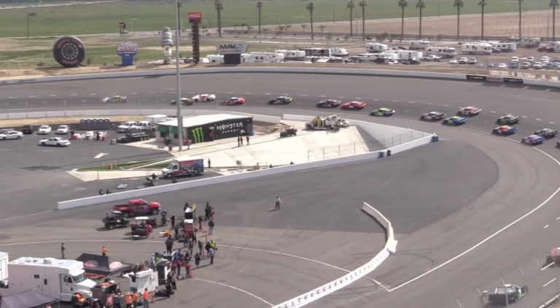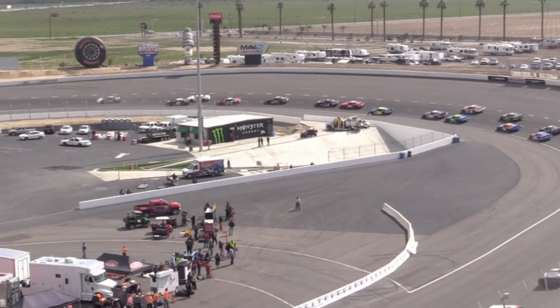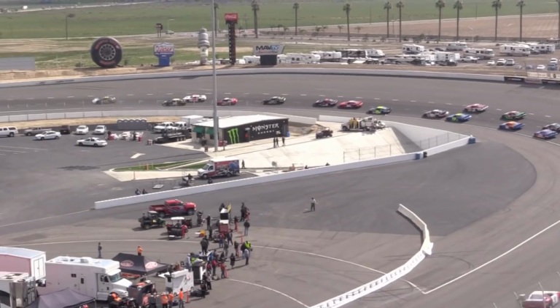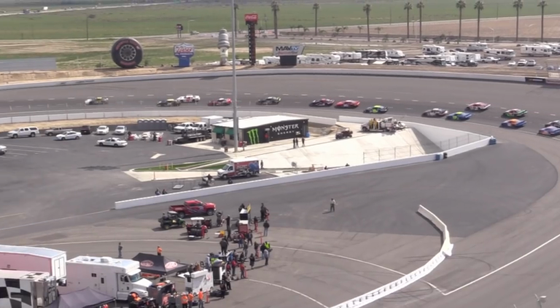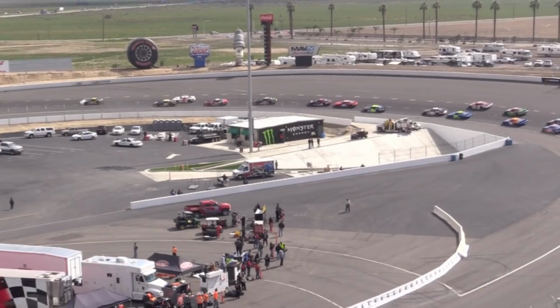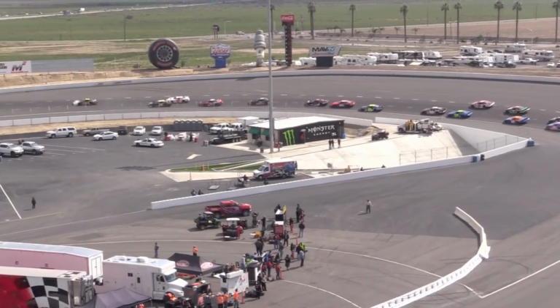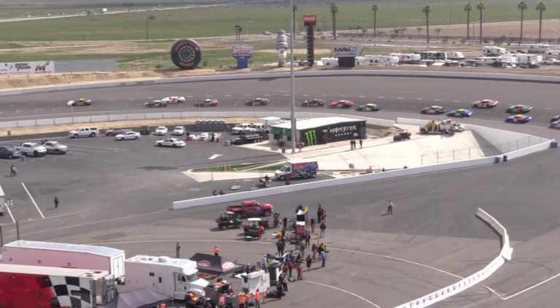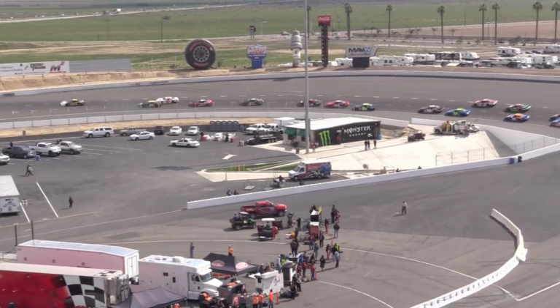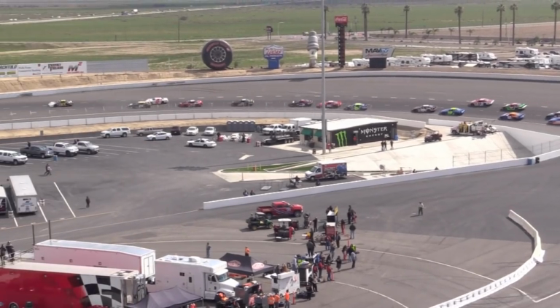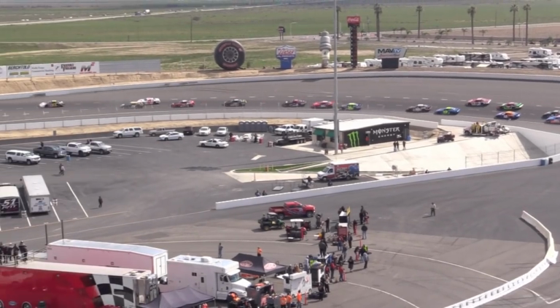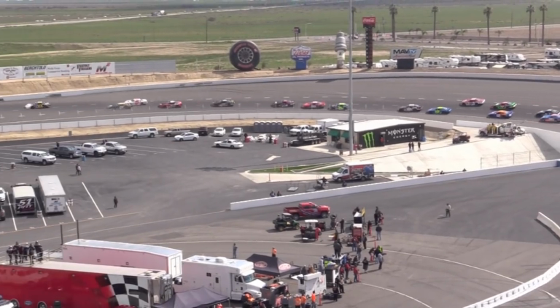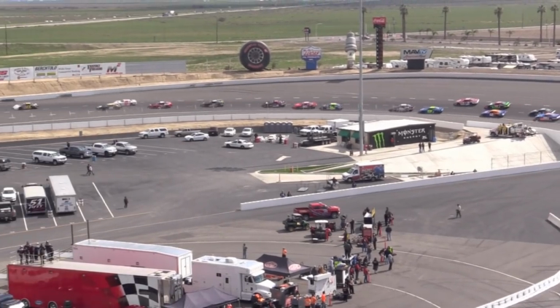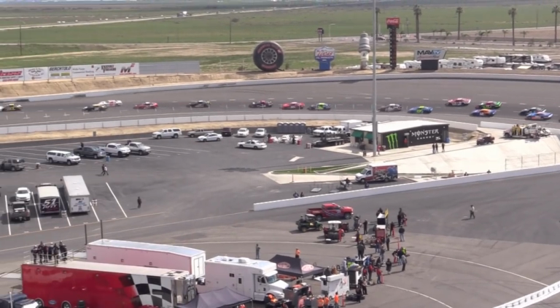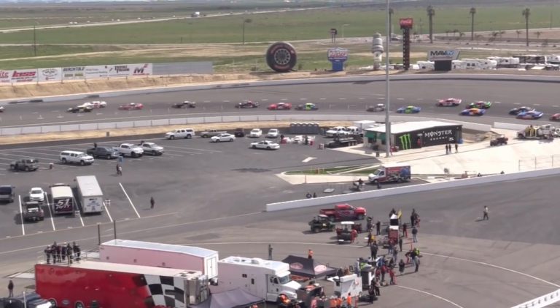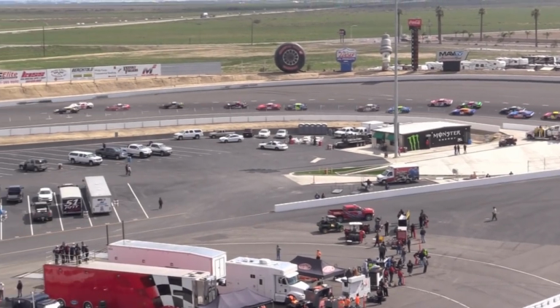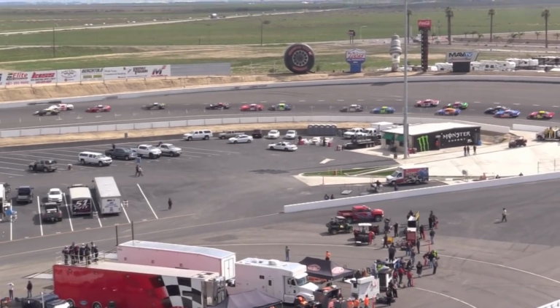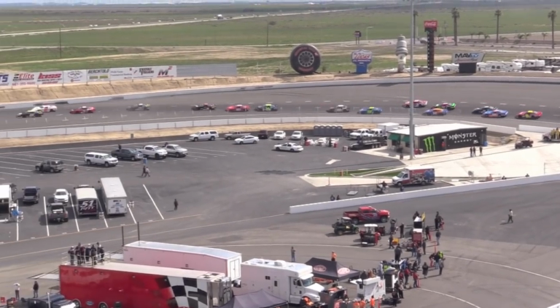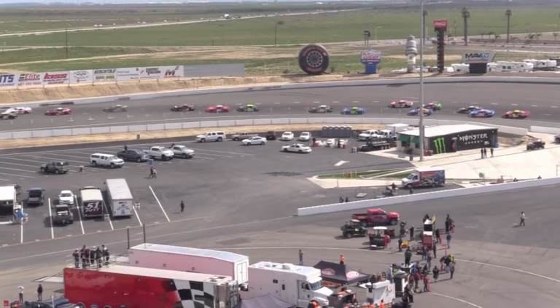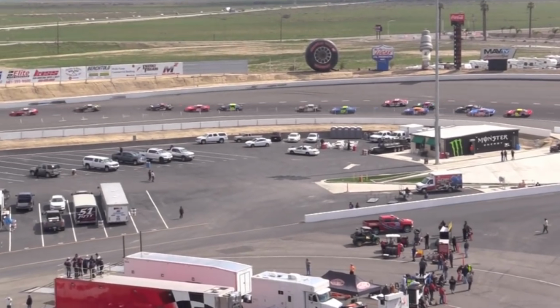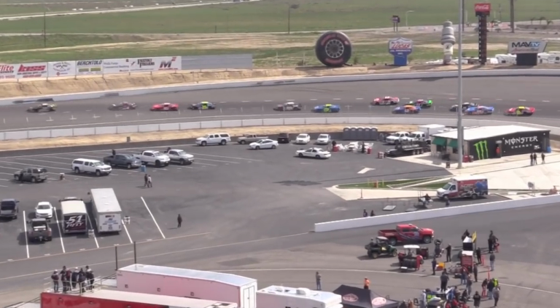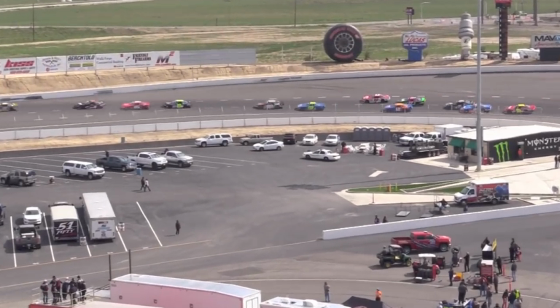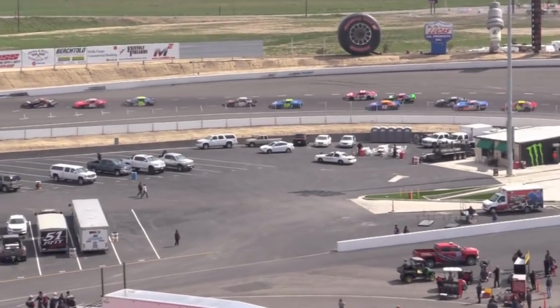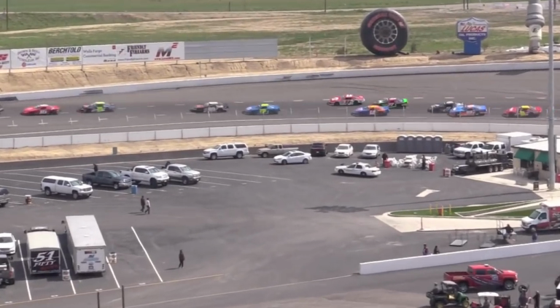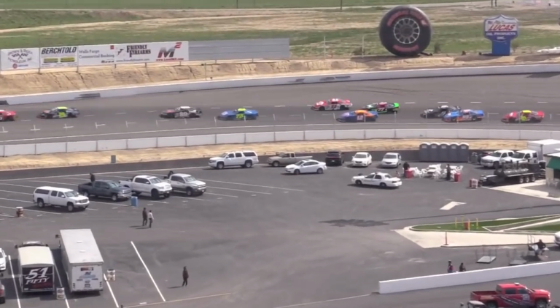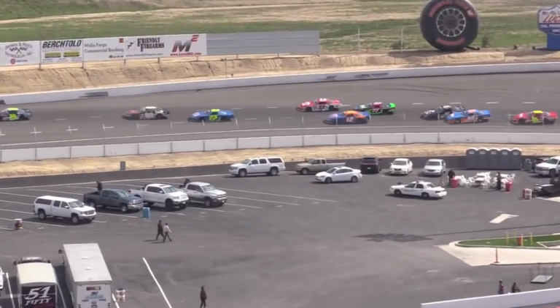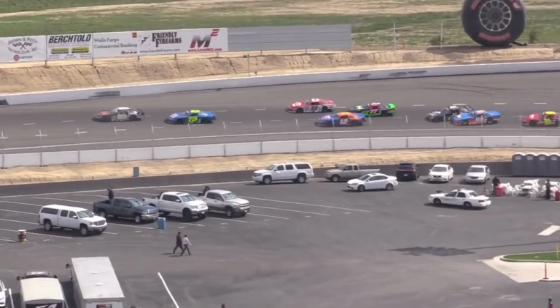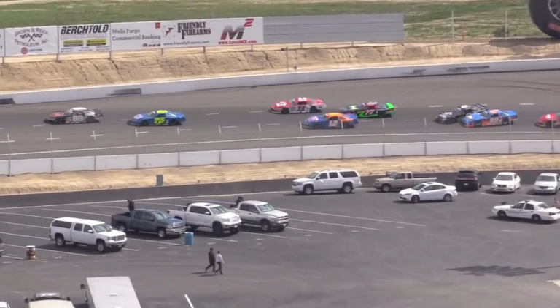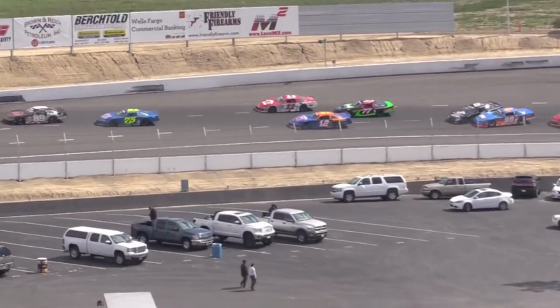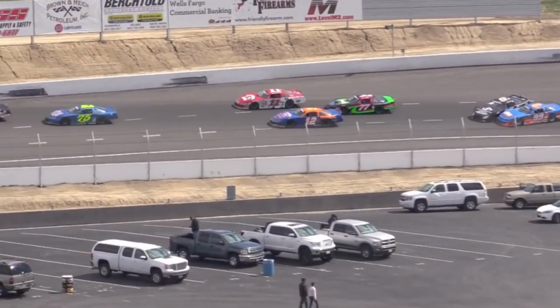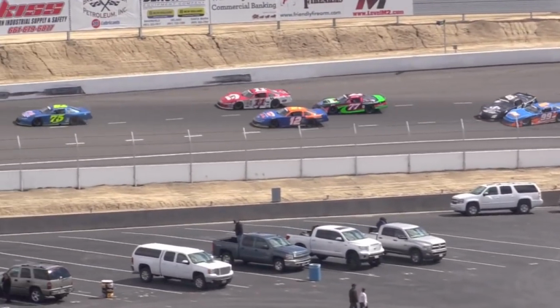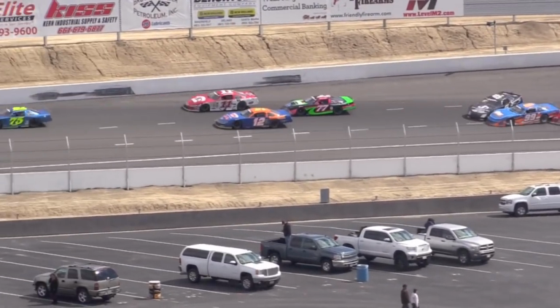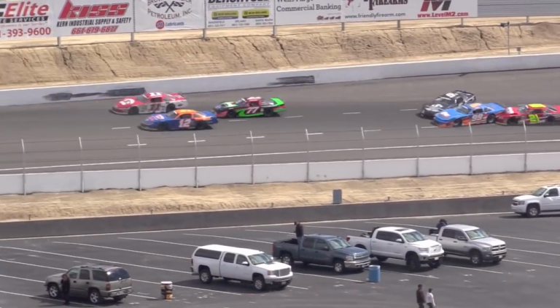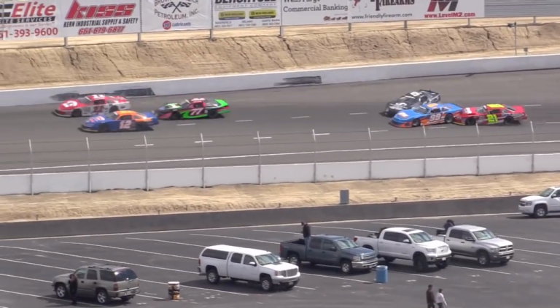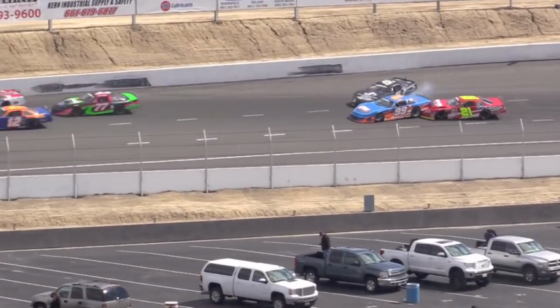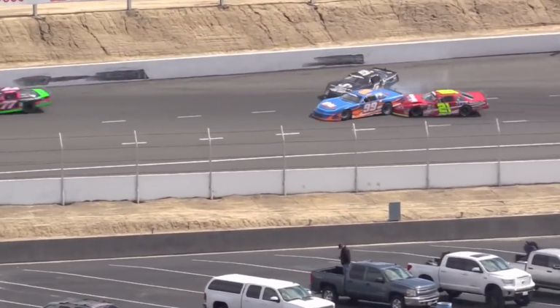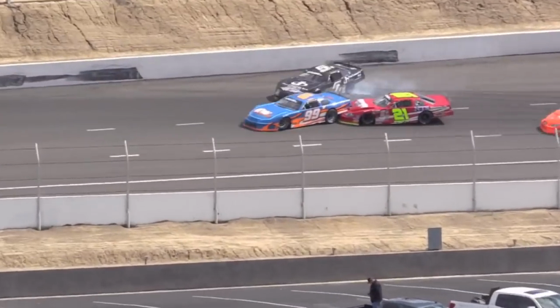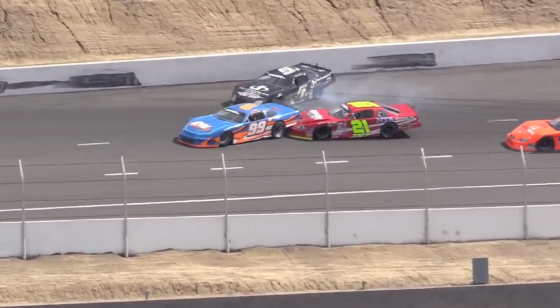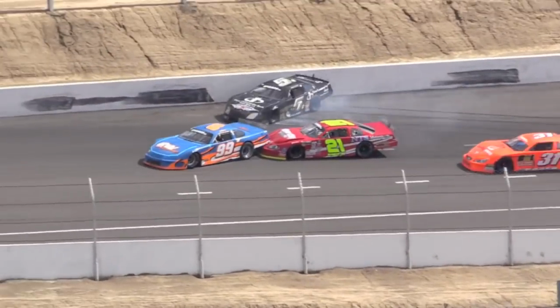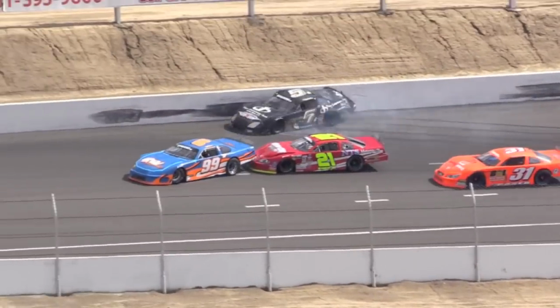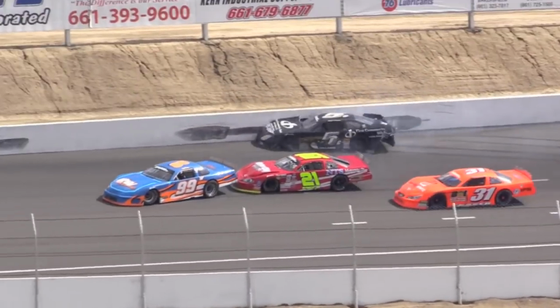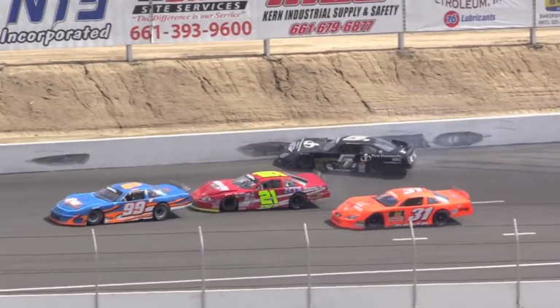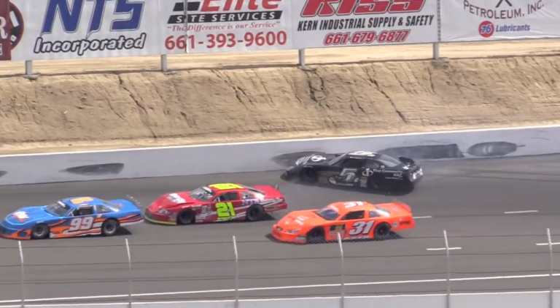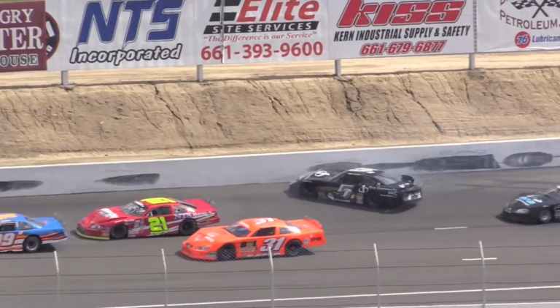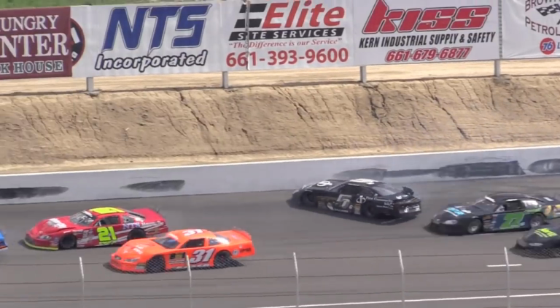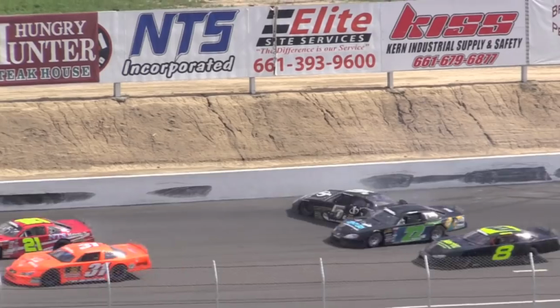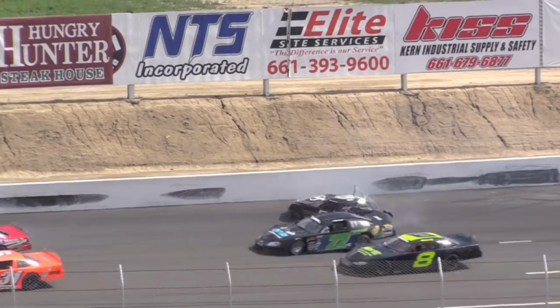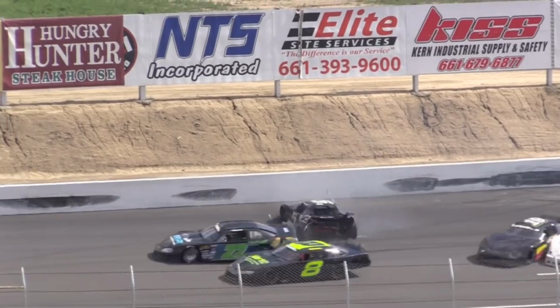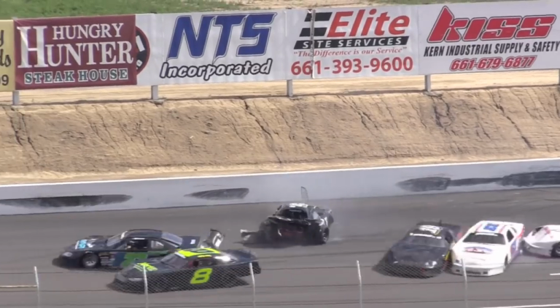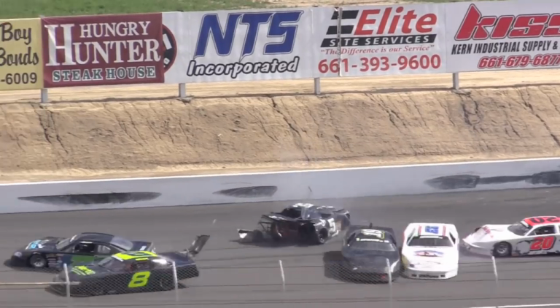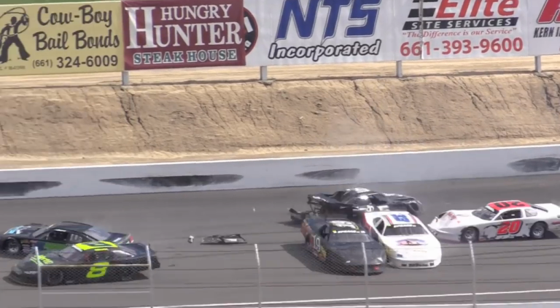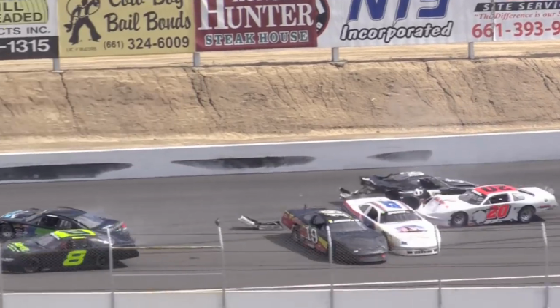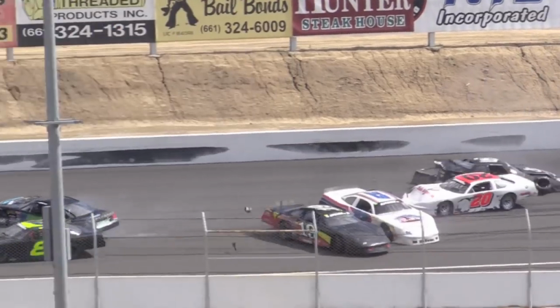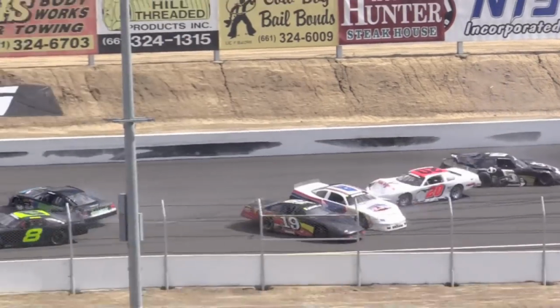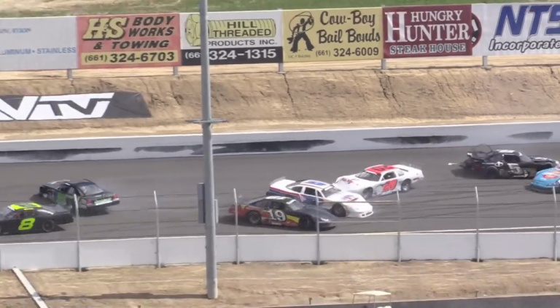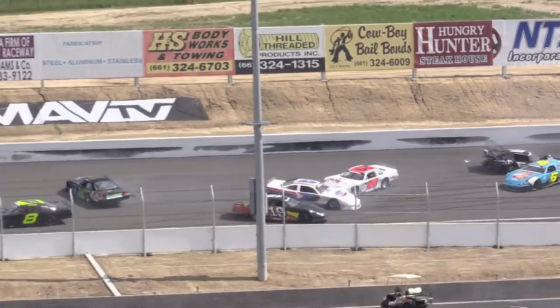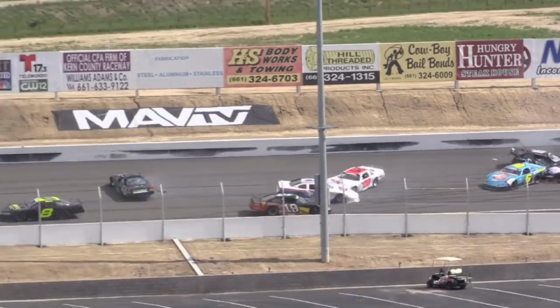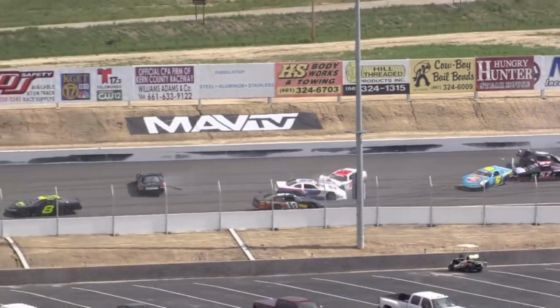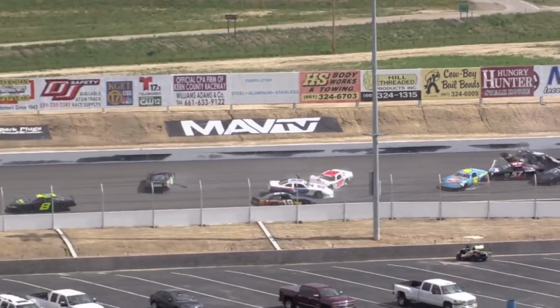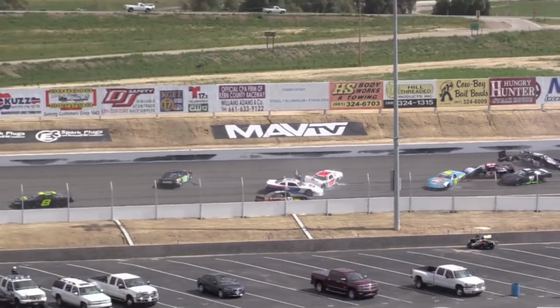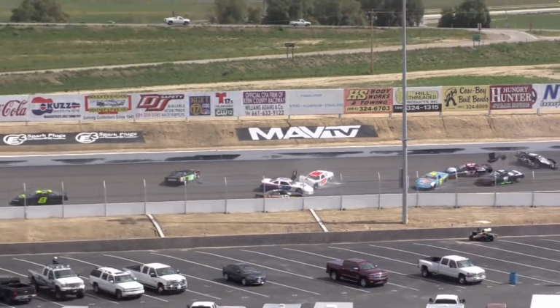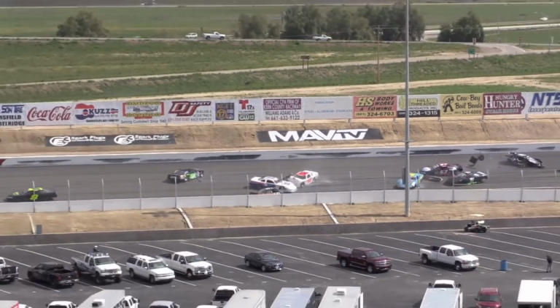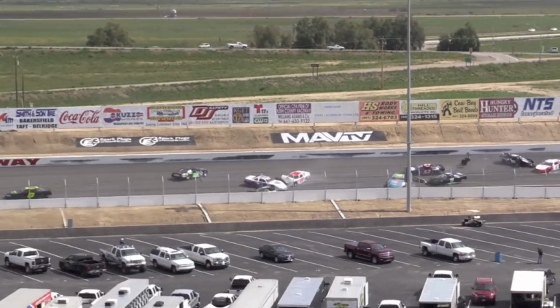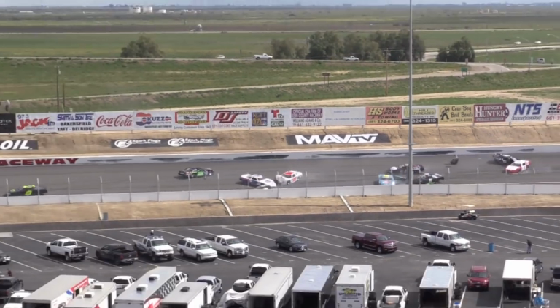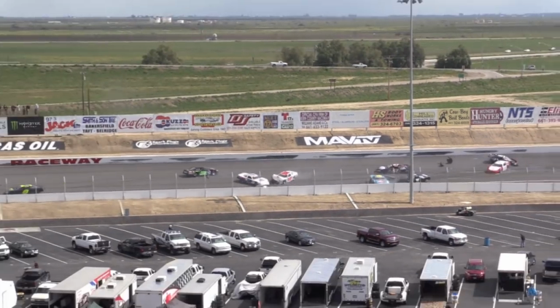Mayhew, though, battling still on the outside. I'm looking further back in the pack. Oh, big trouble! One car in the wall hard, and we have a huge stack-up!